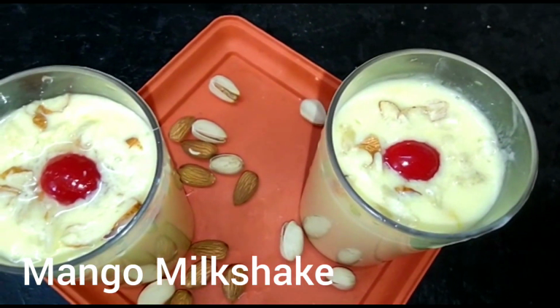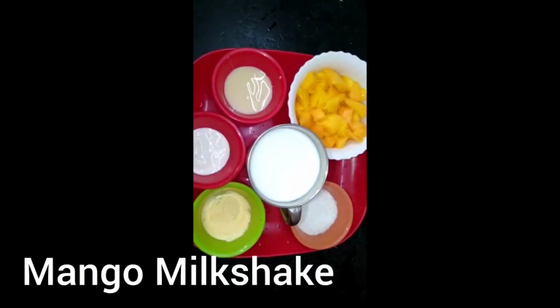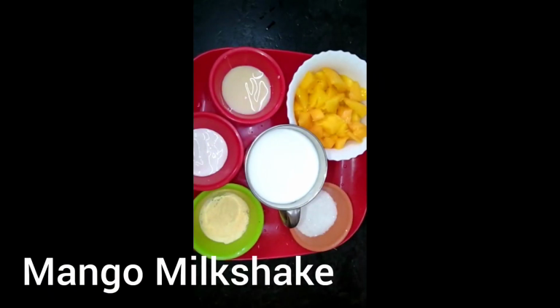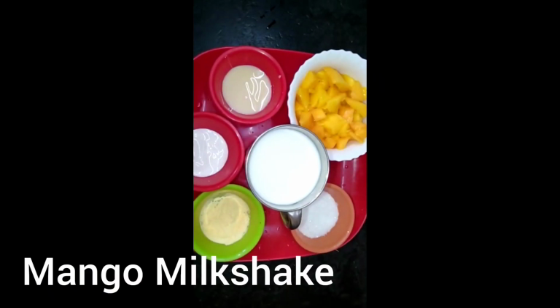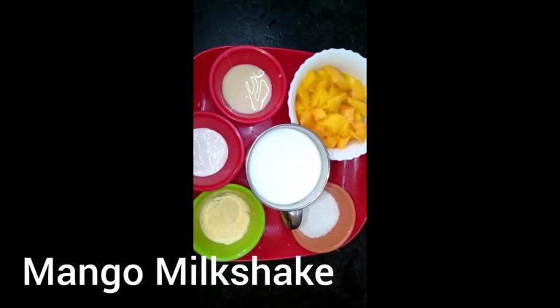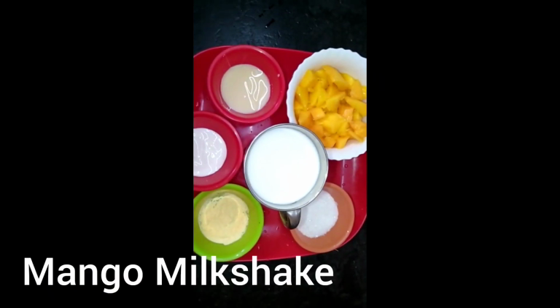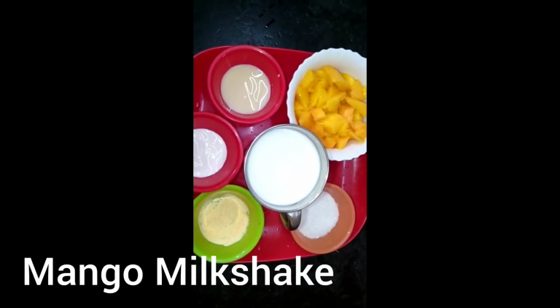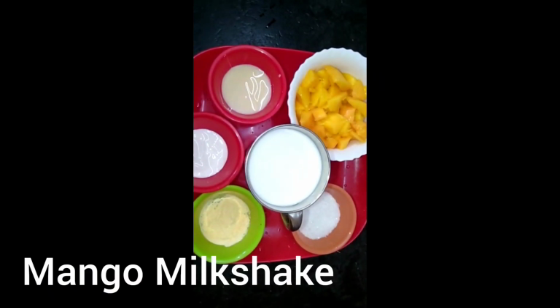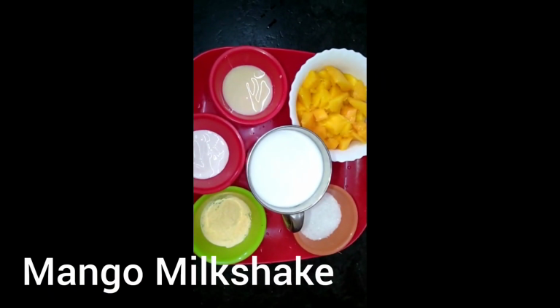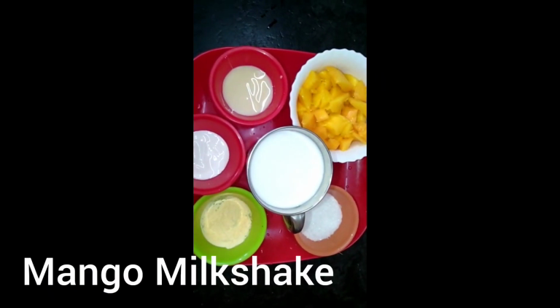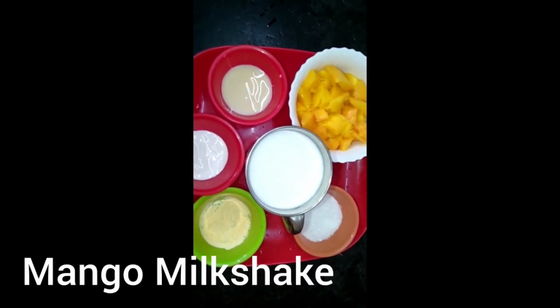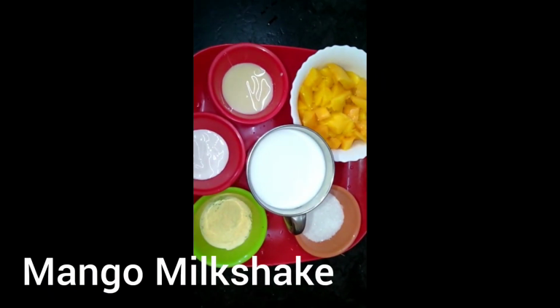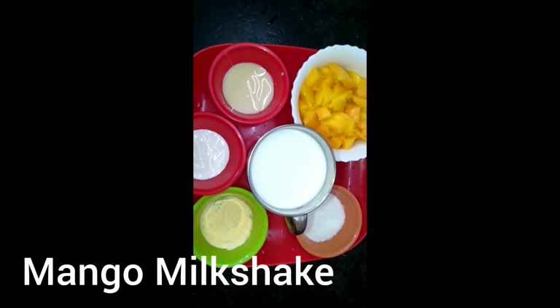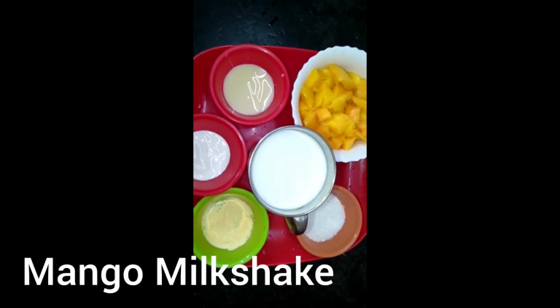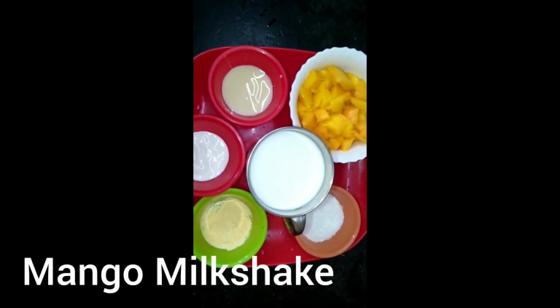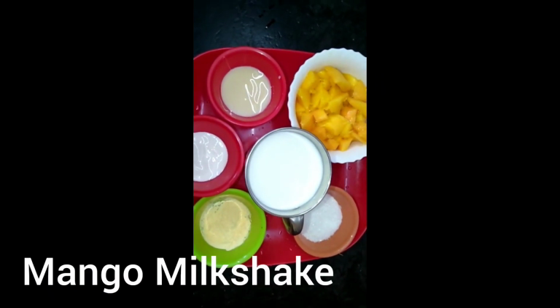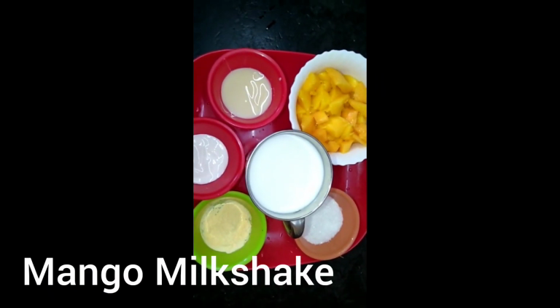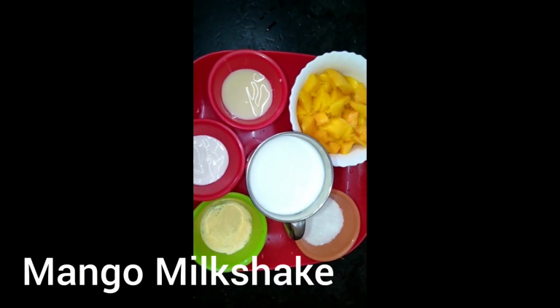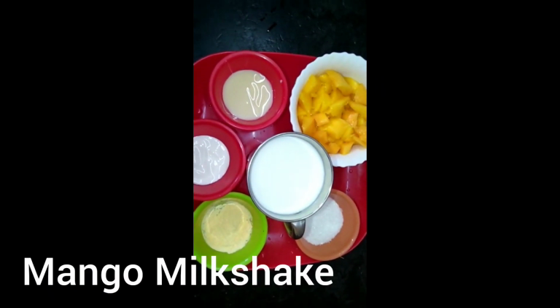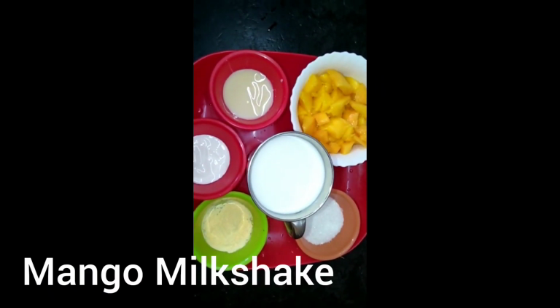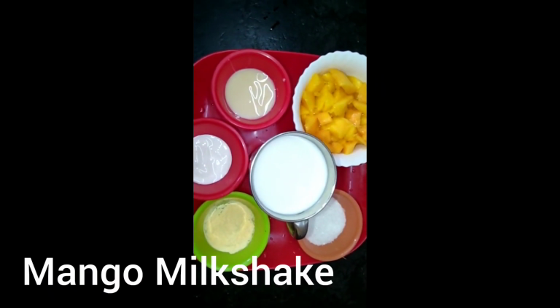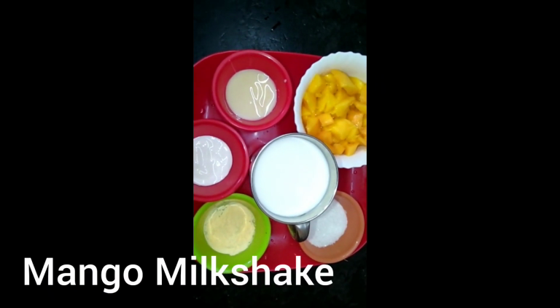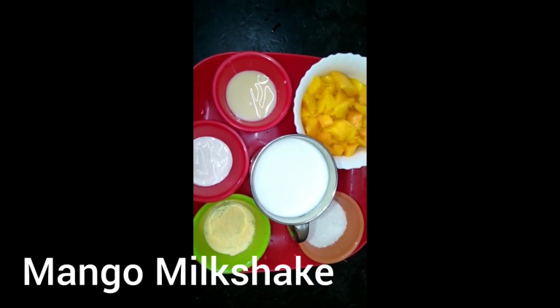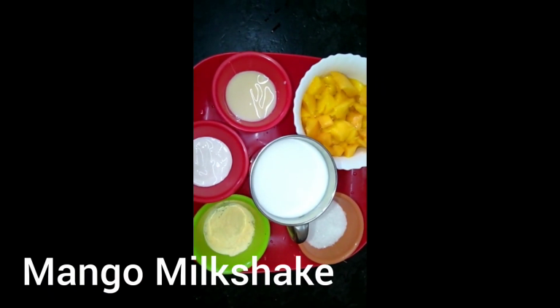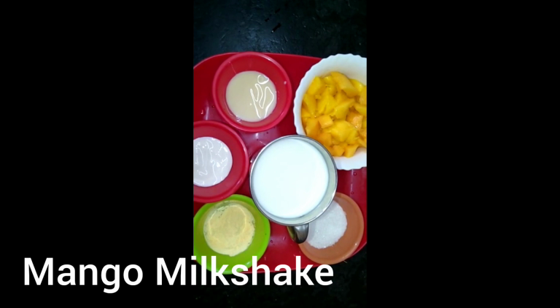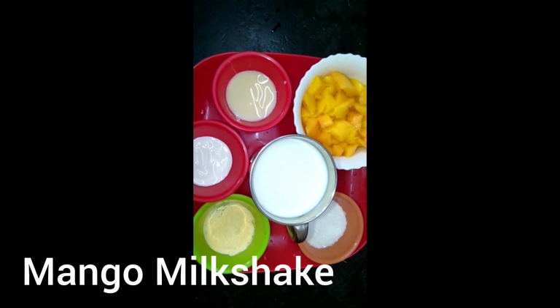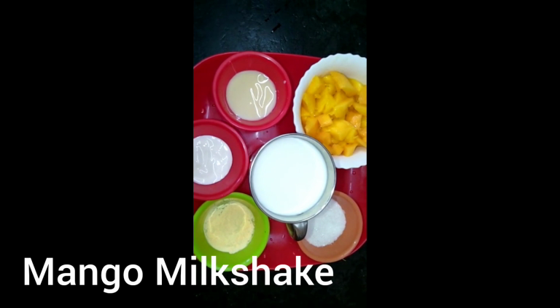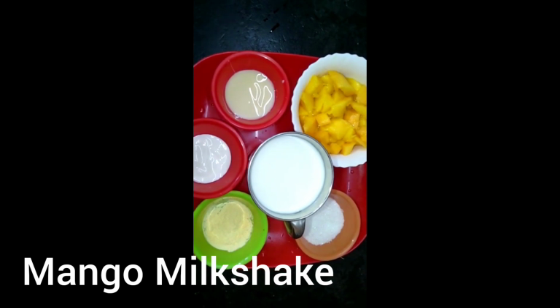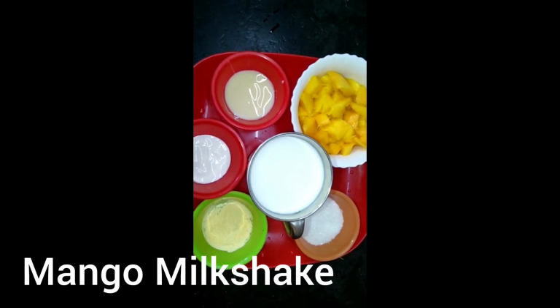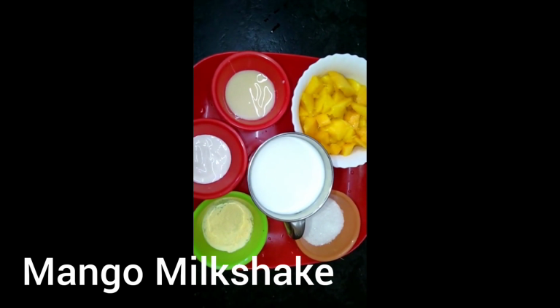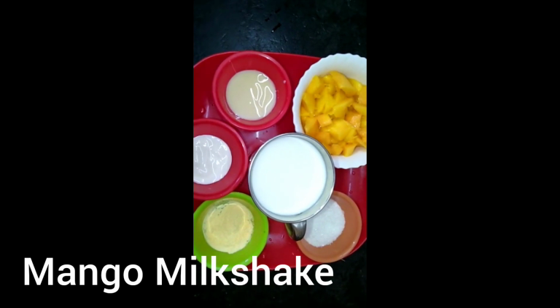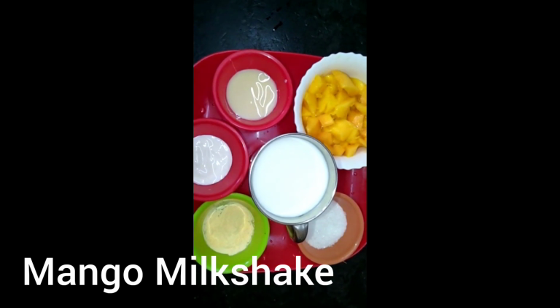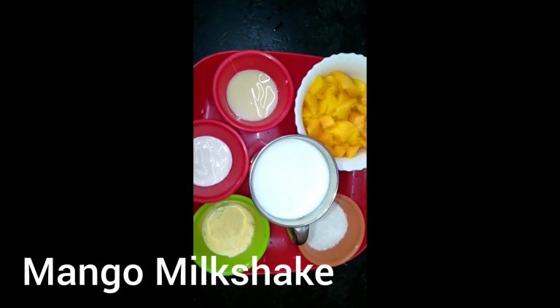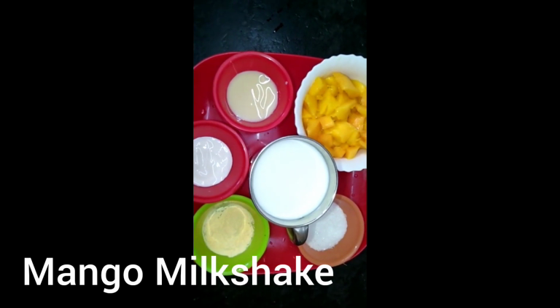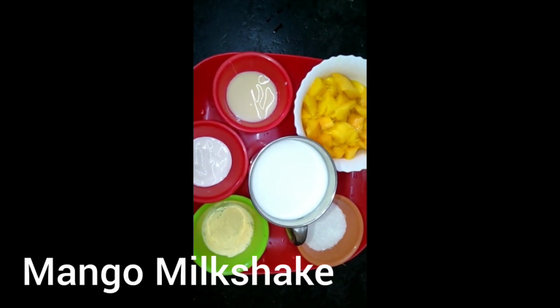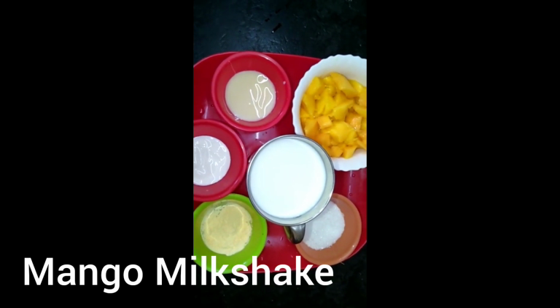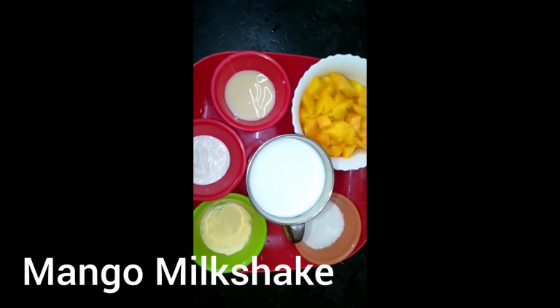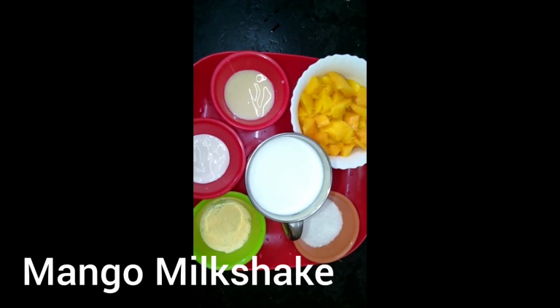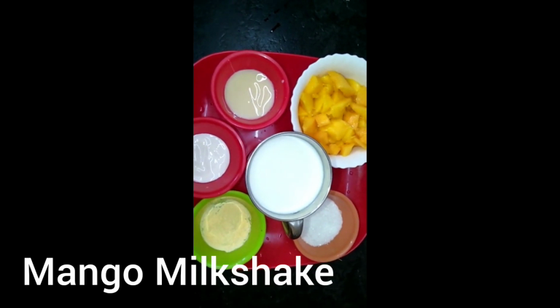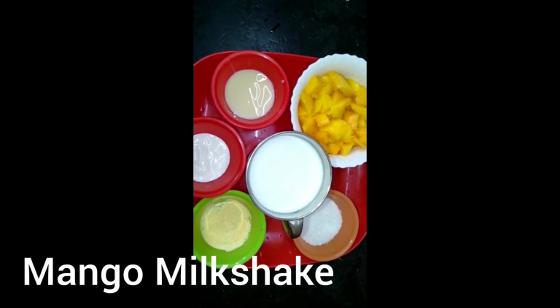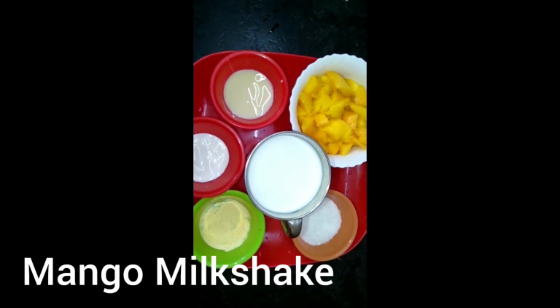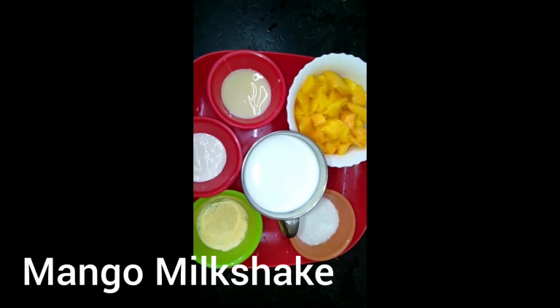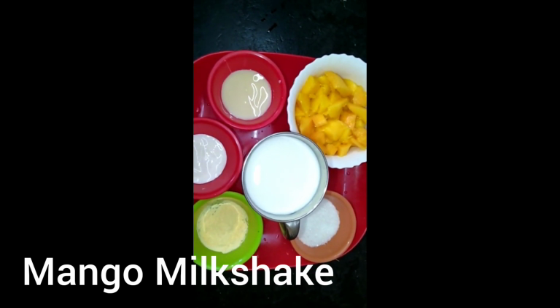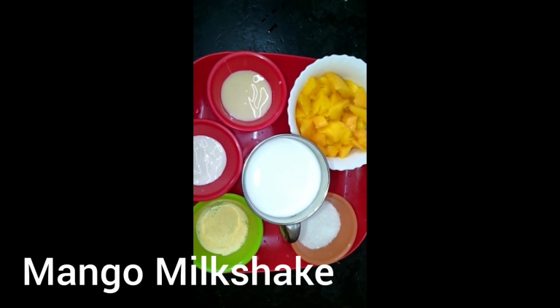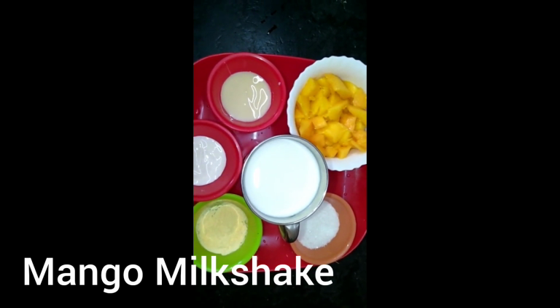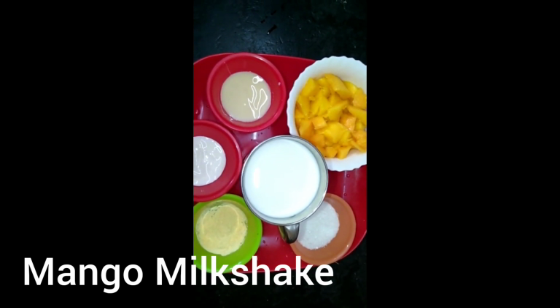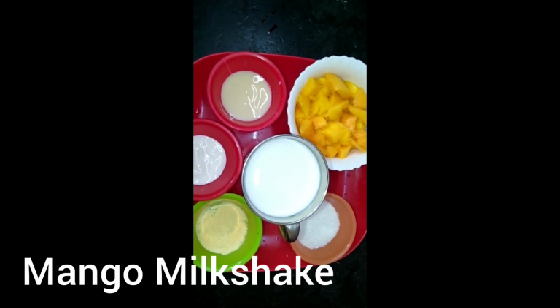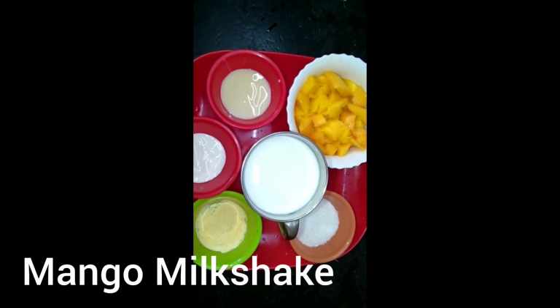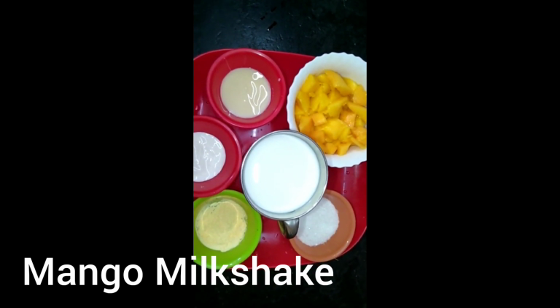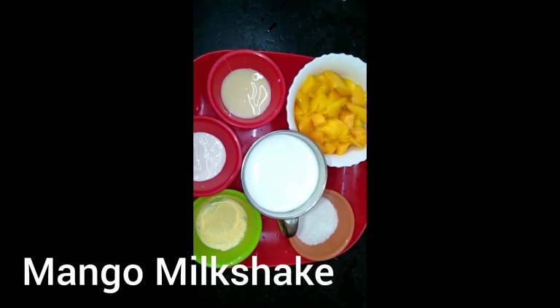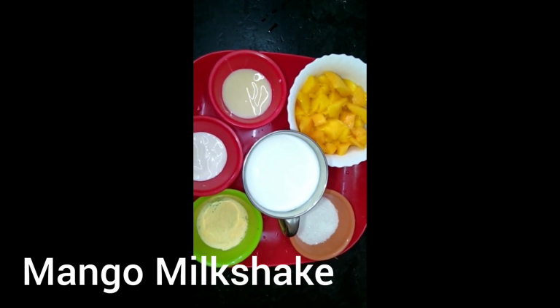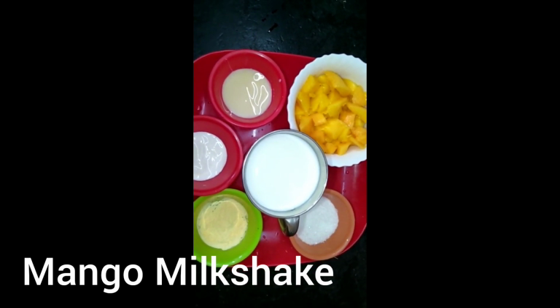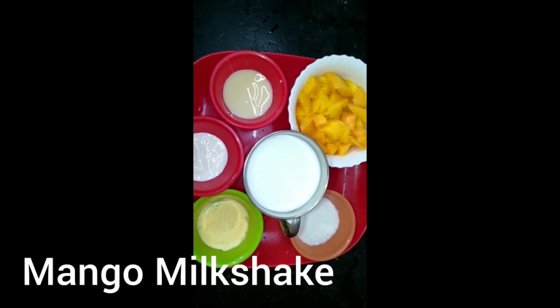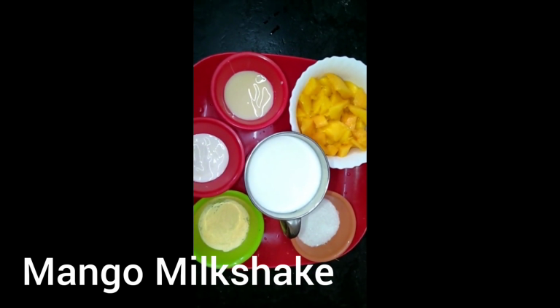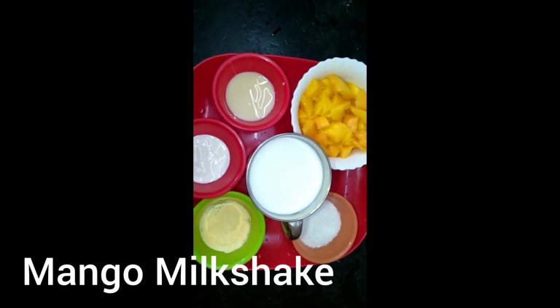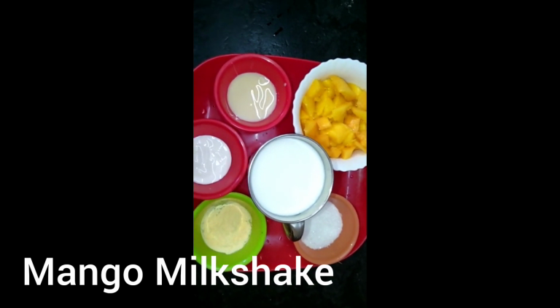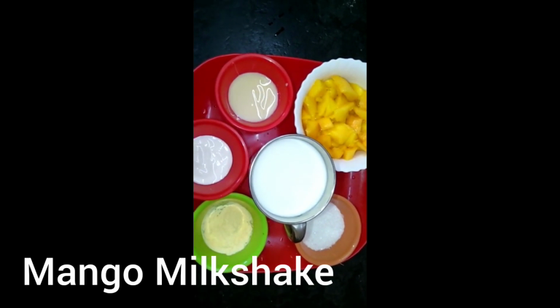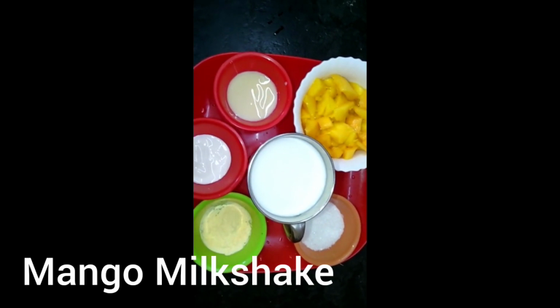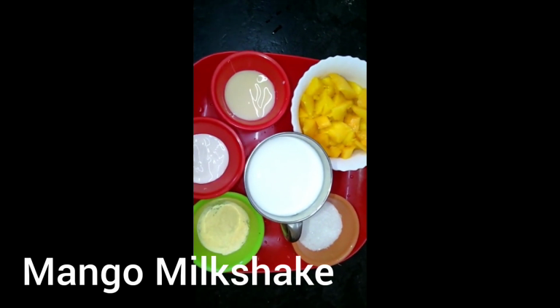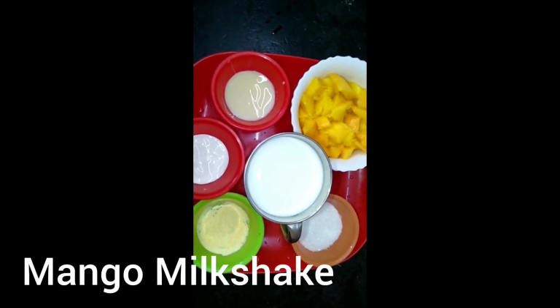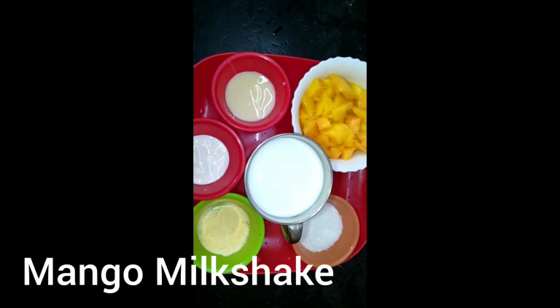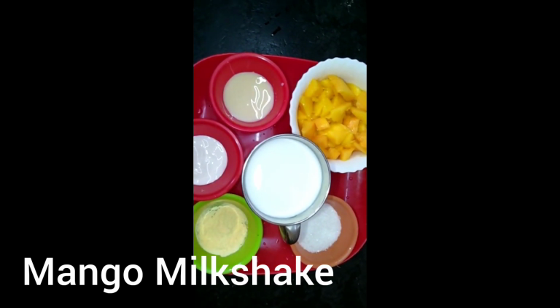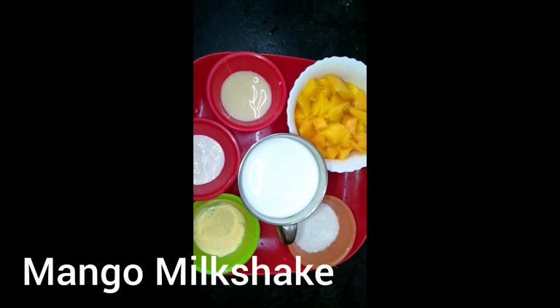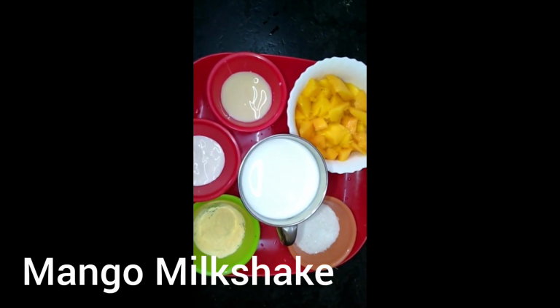Hi friends! Welcome back to Egwai Radio Tip Channel. Friends, let's see if you have a soup or a mango milkshake. Let's see if you have a taste of the ingredients.